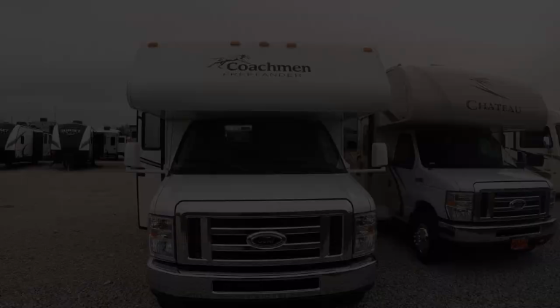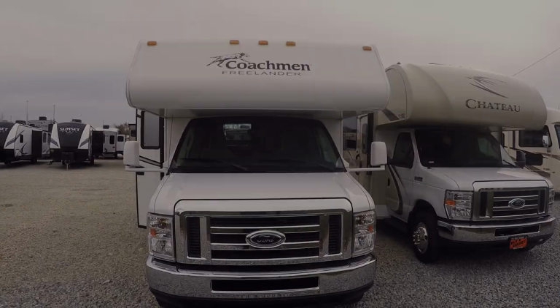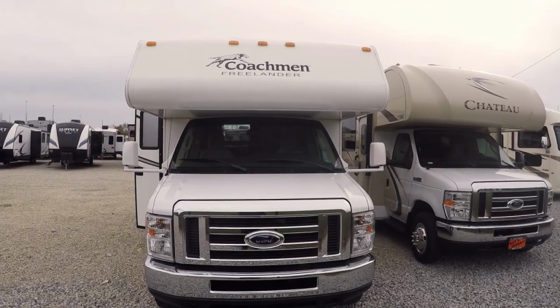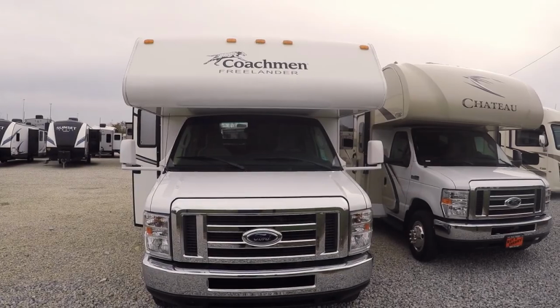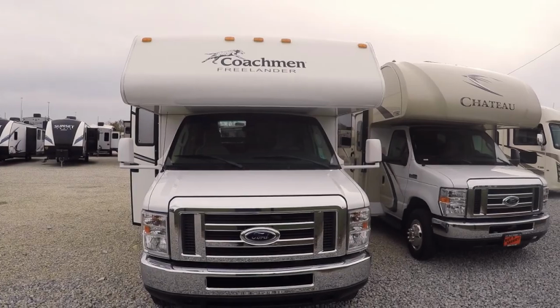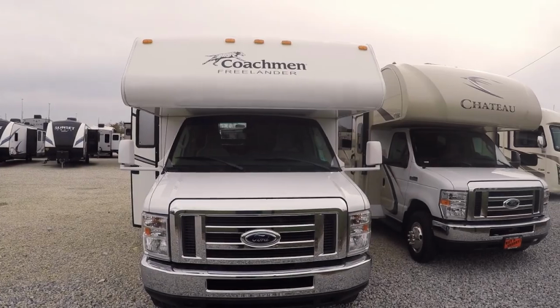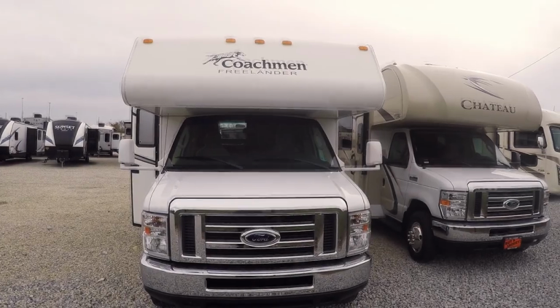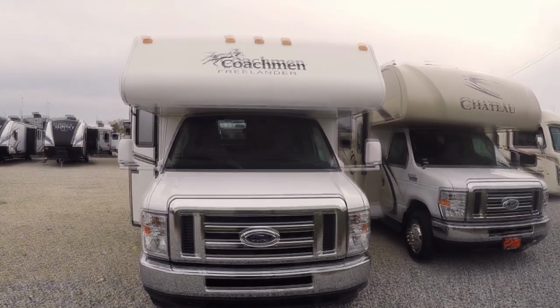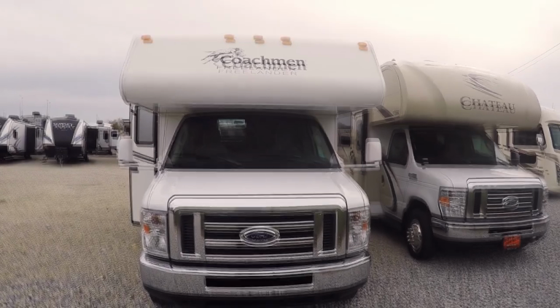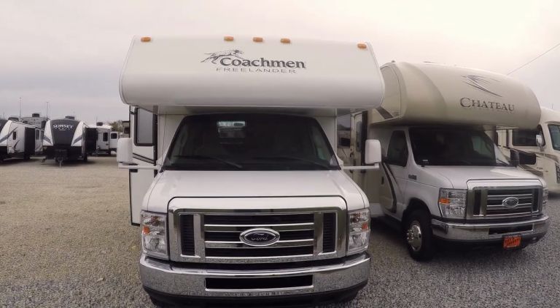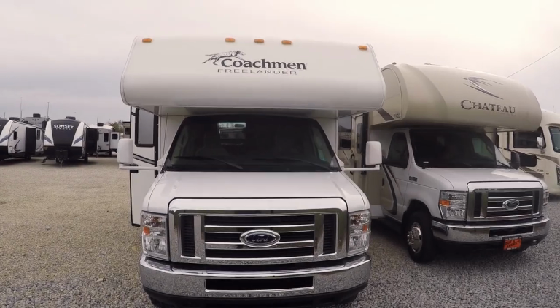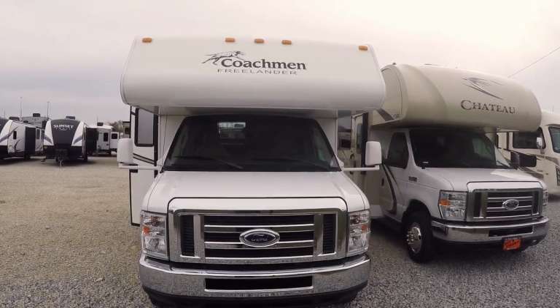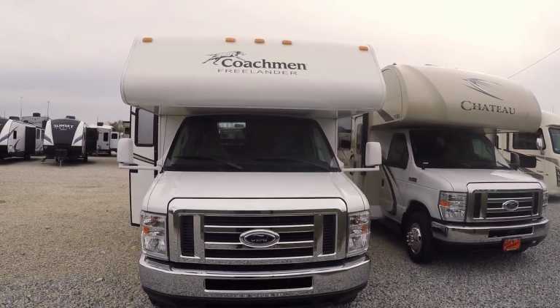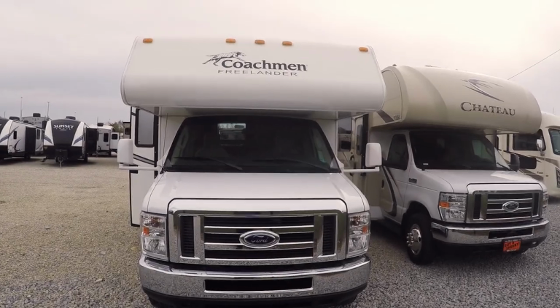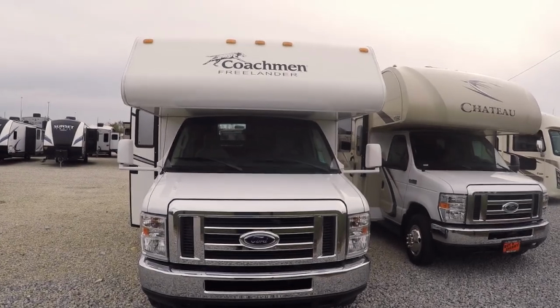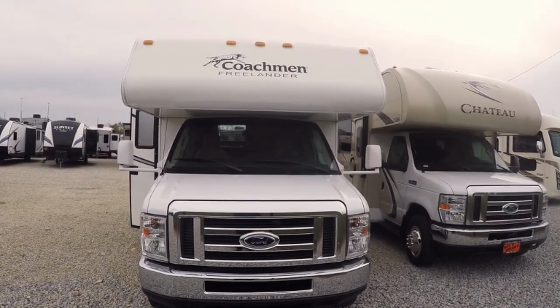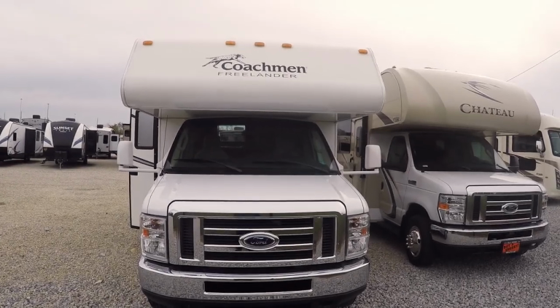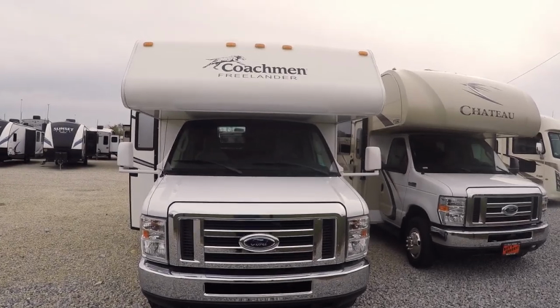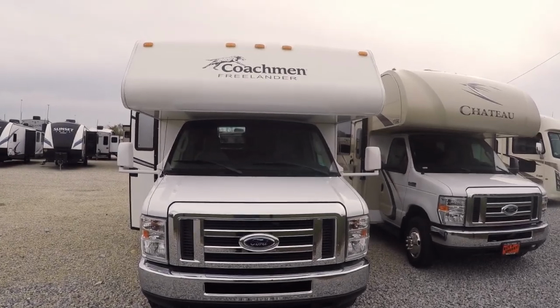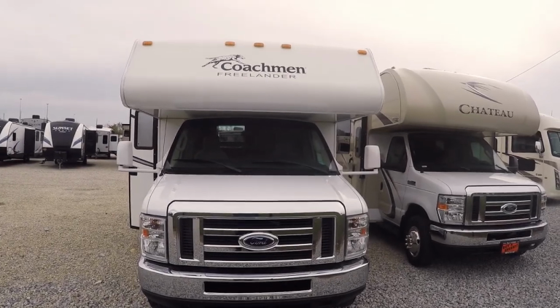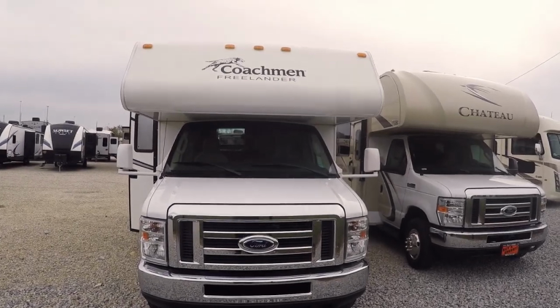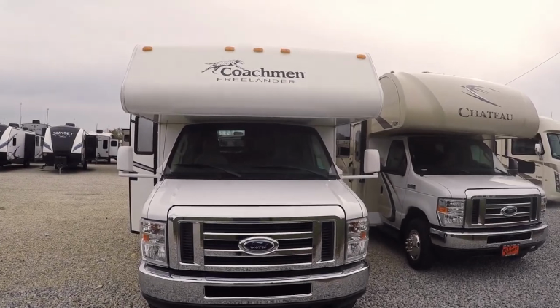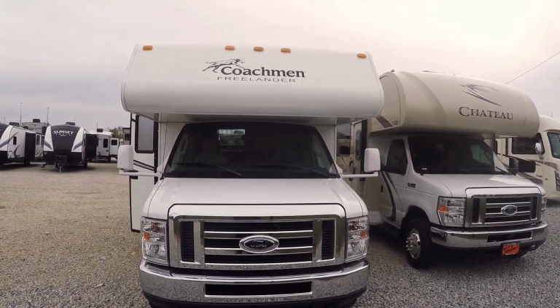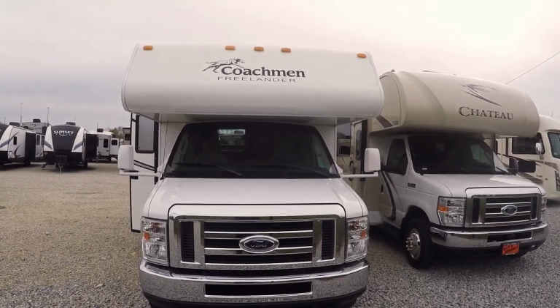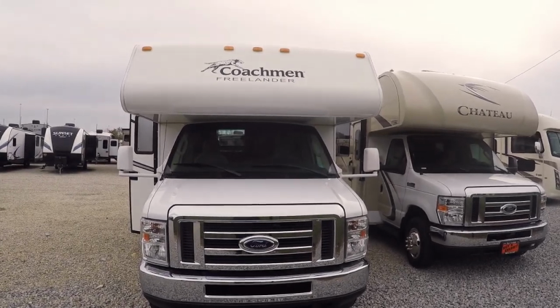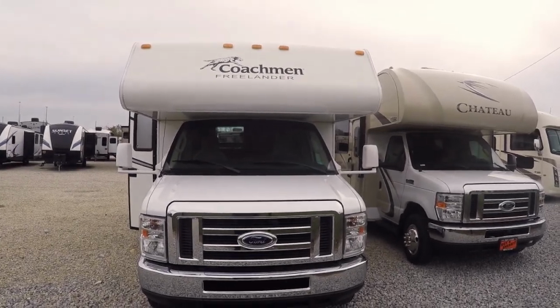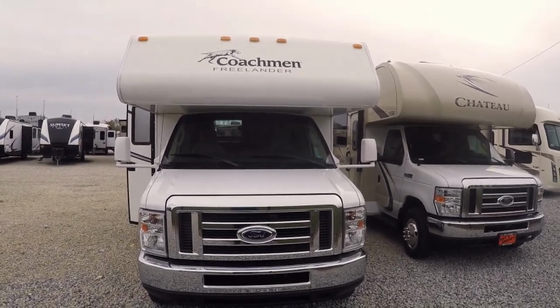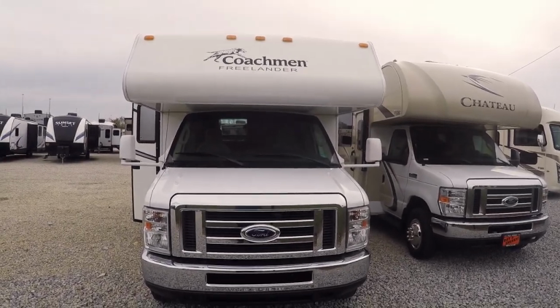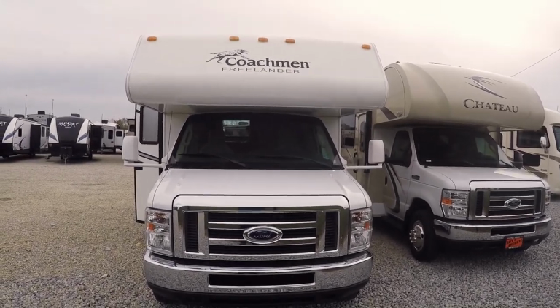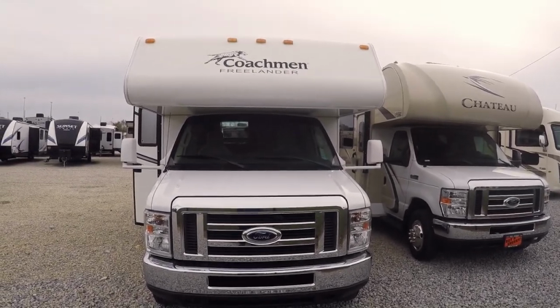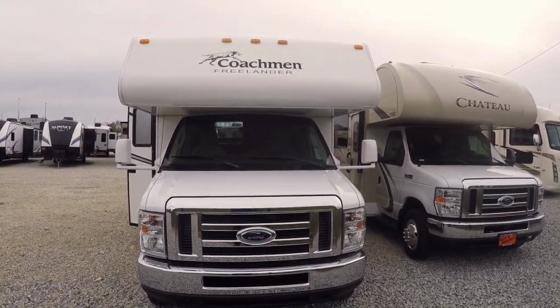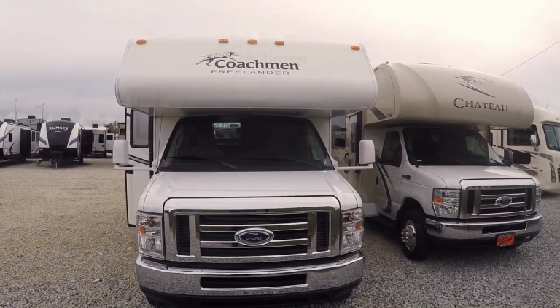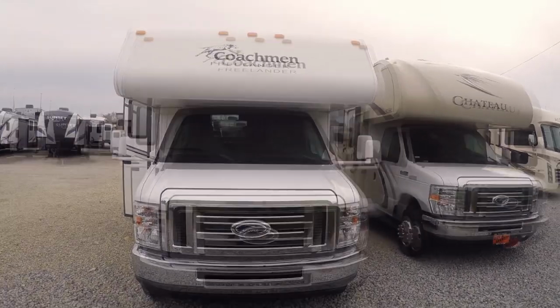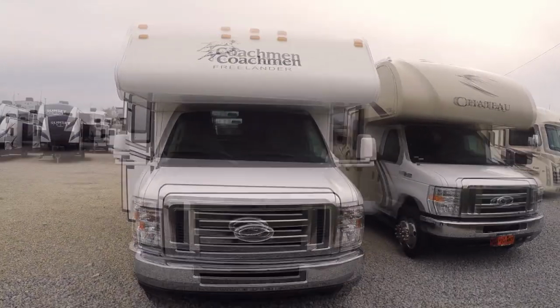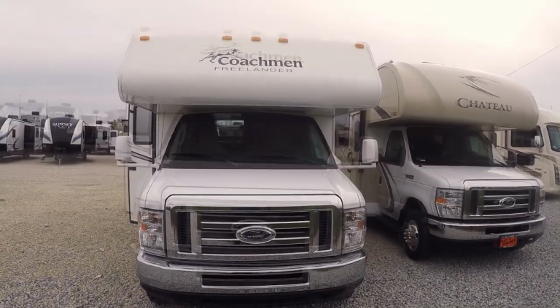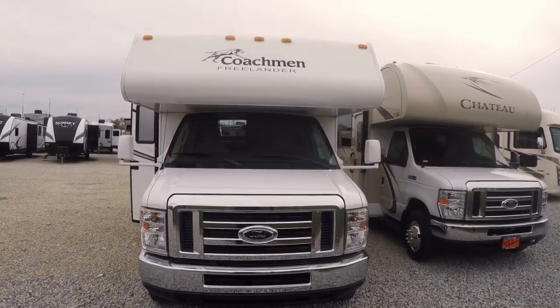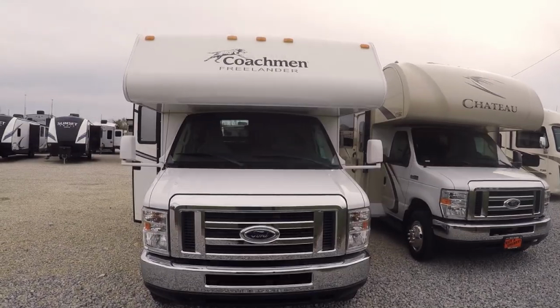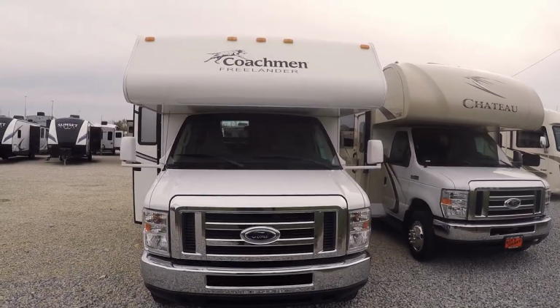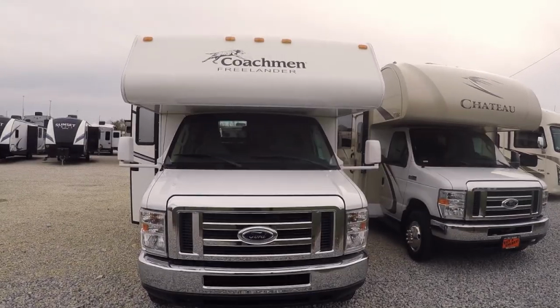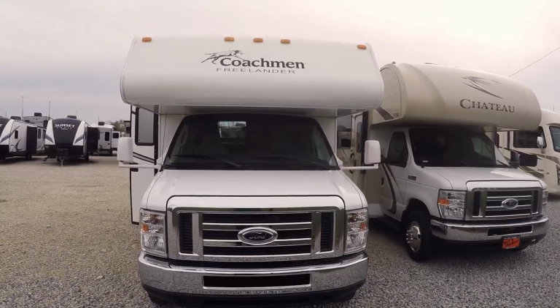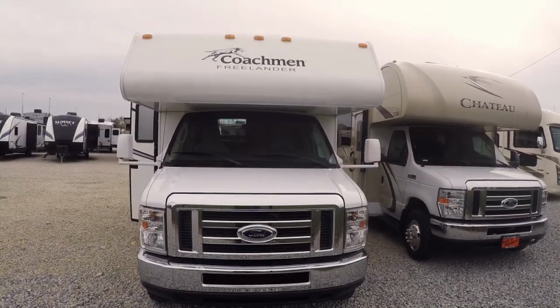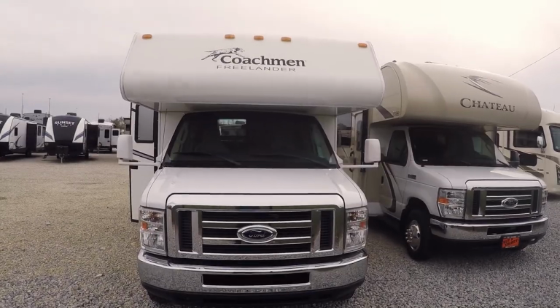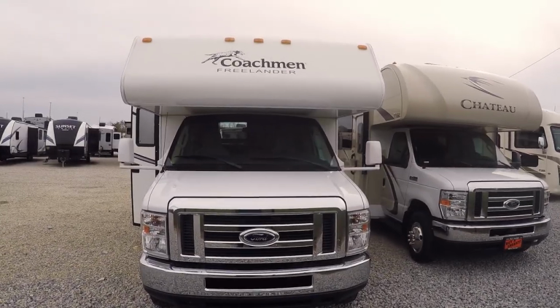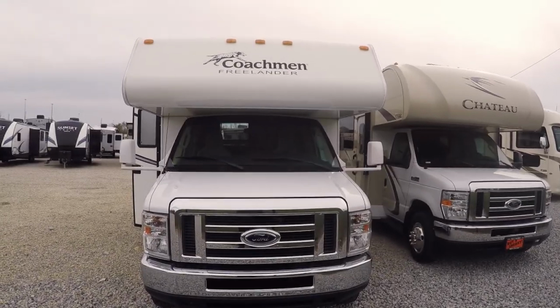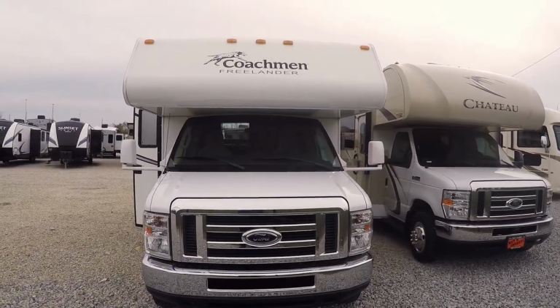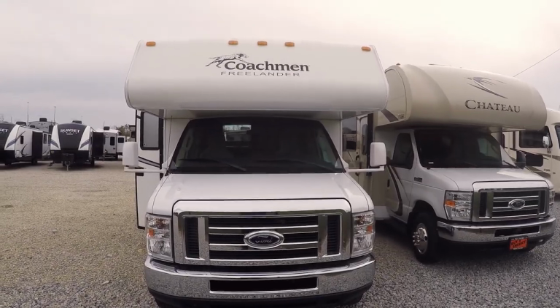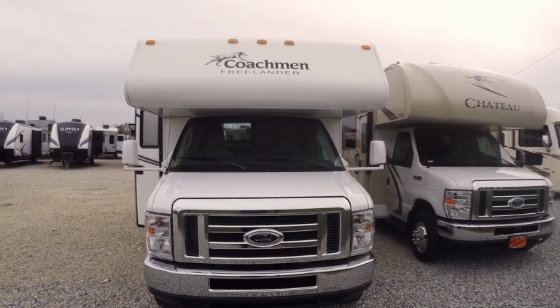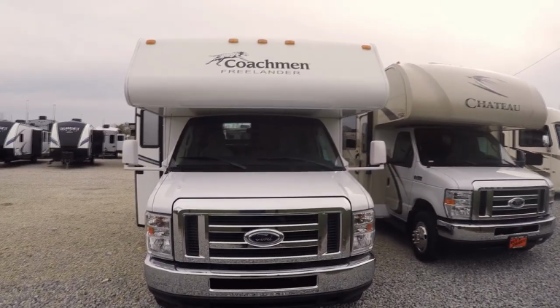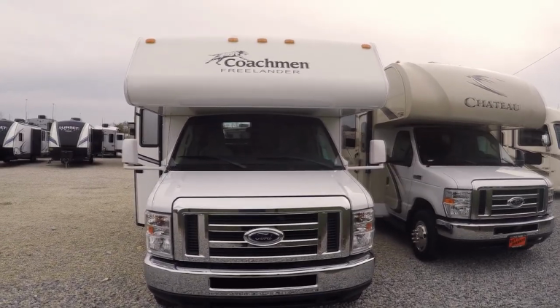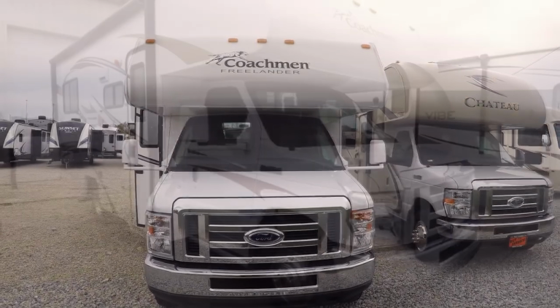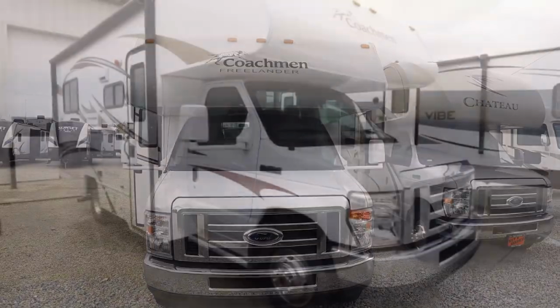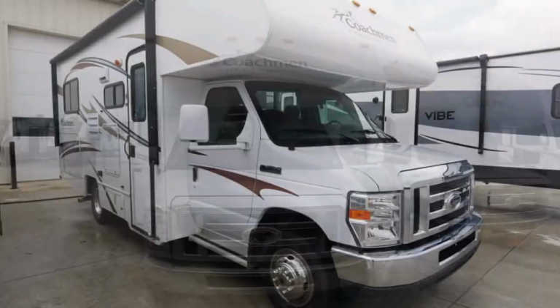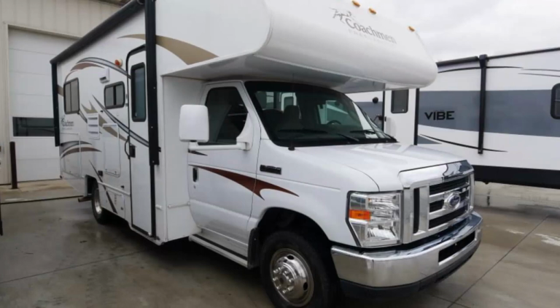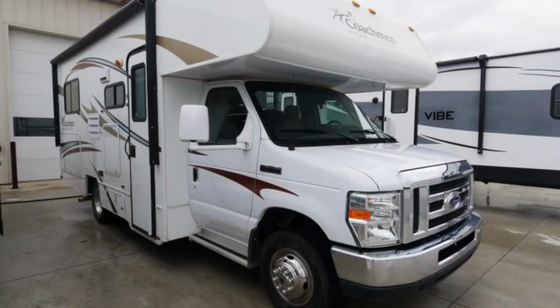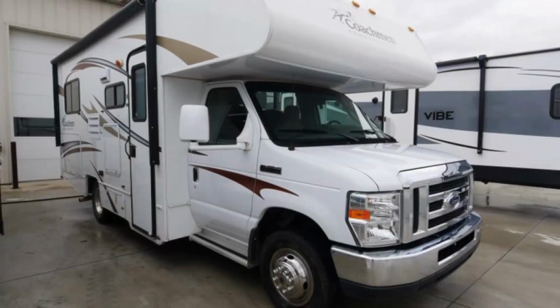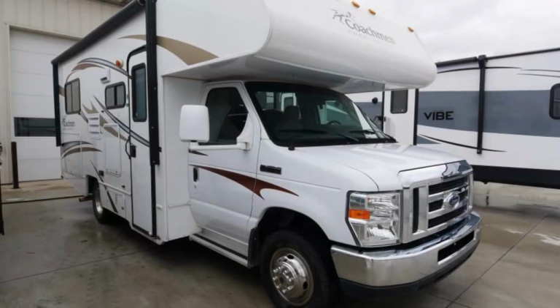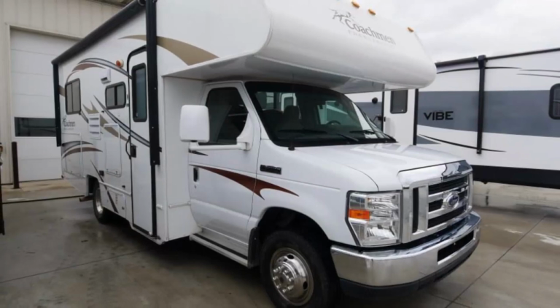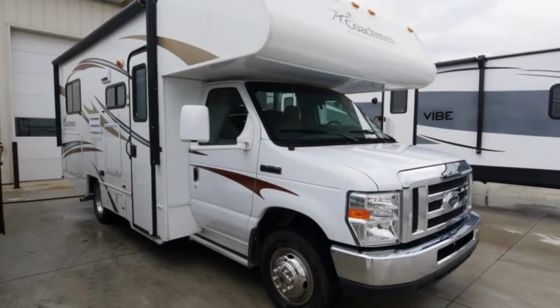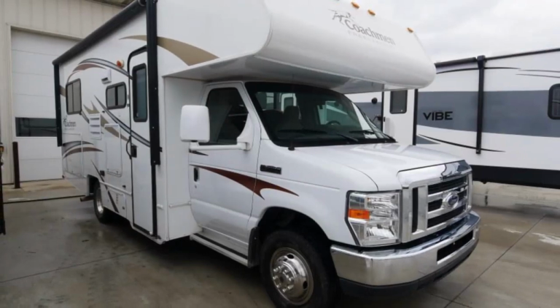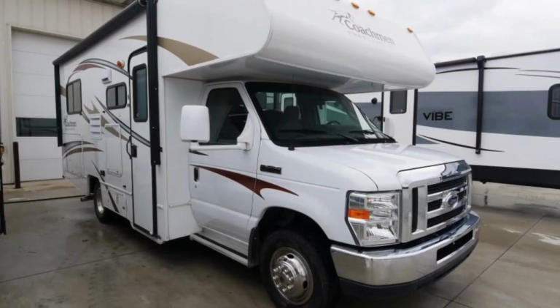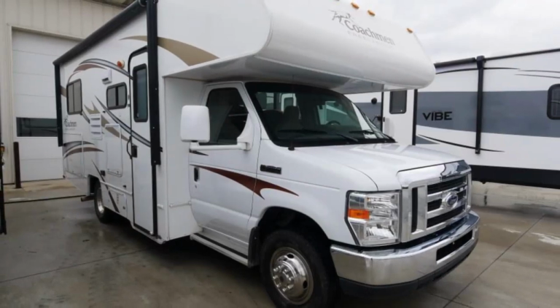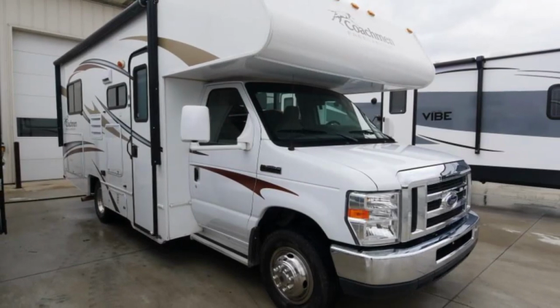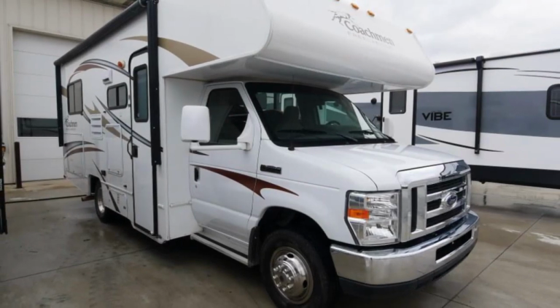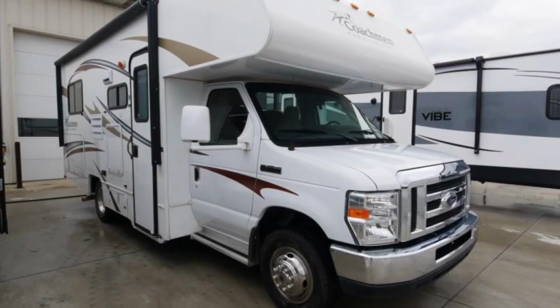Hello folks. Welcome to Paul Sherry RVs here in Pickwell, Ohio. I'm Tim Crazy Martin and I got a beautiful coach here for you.